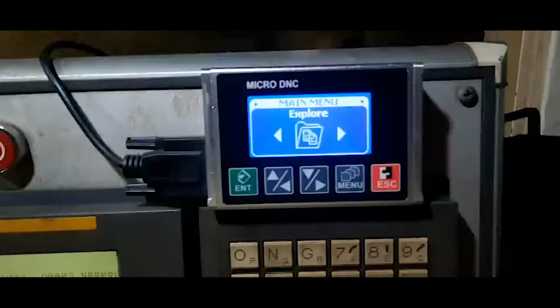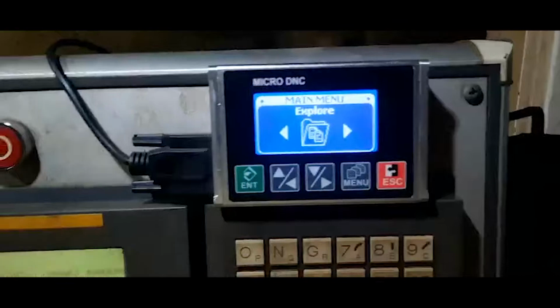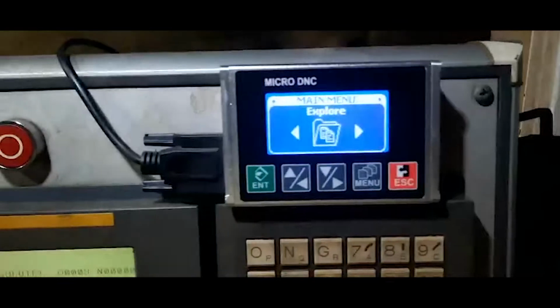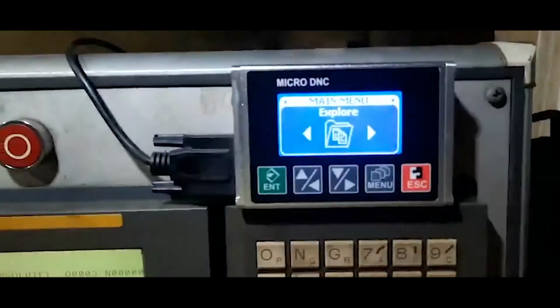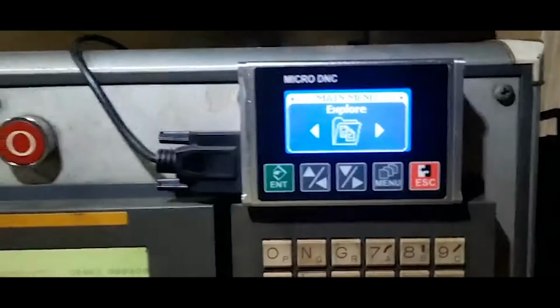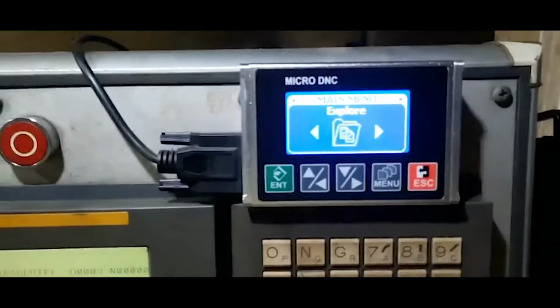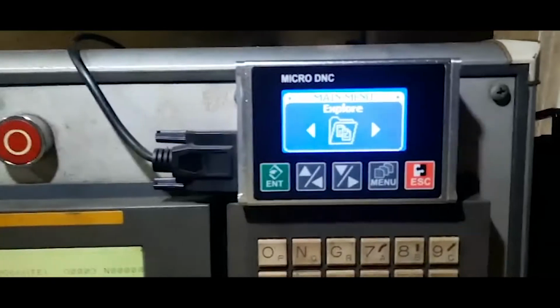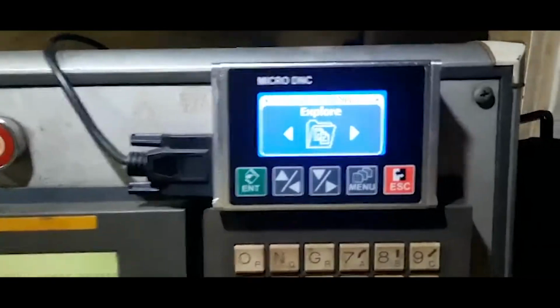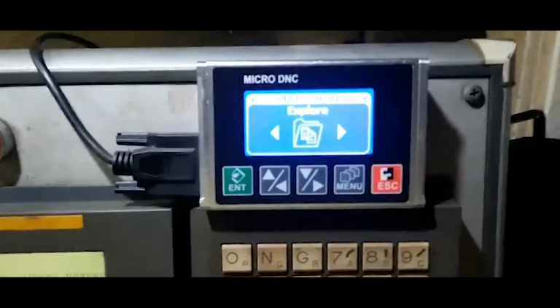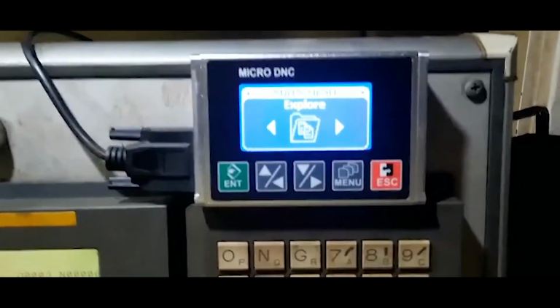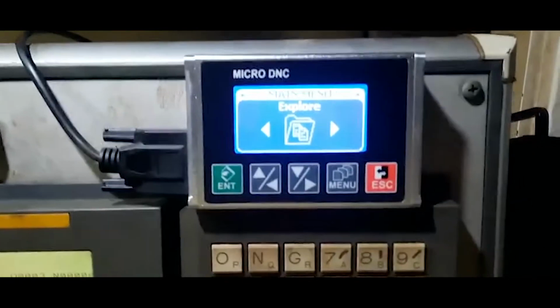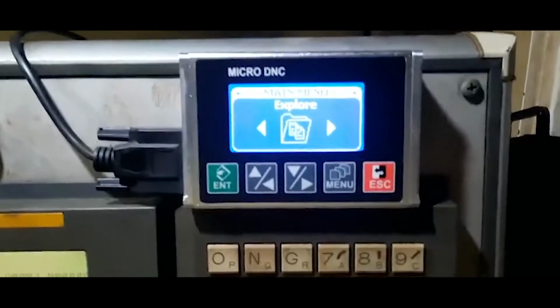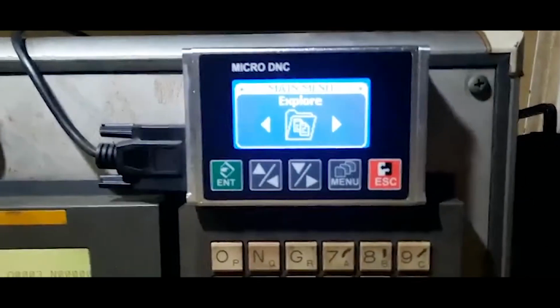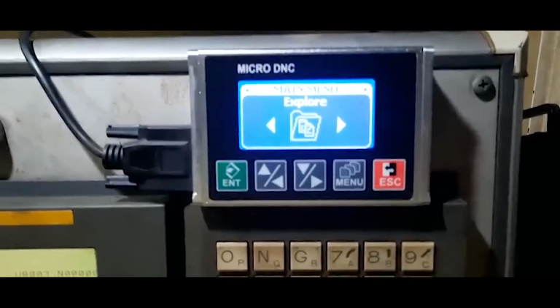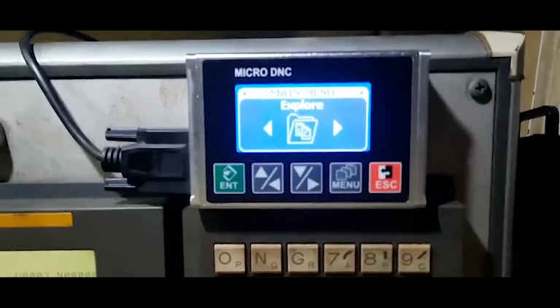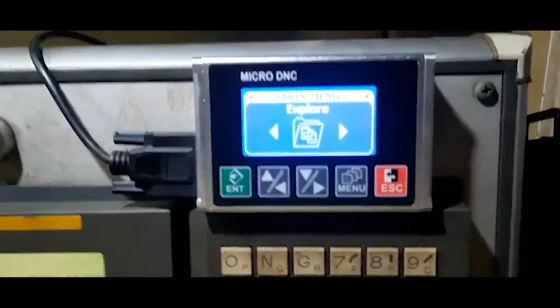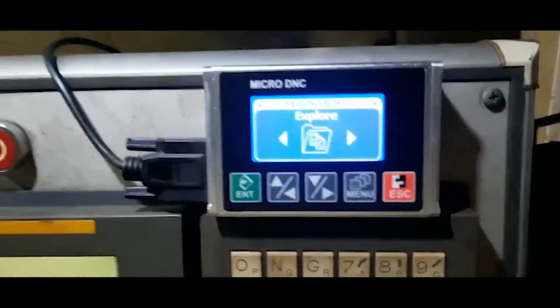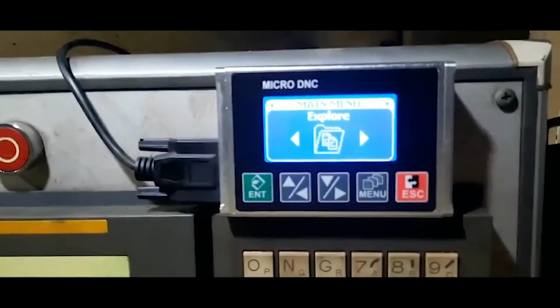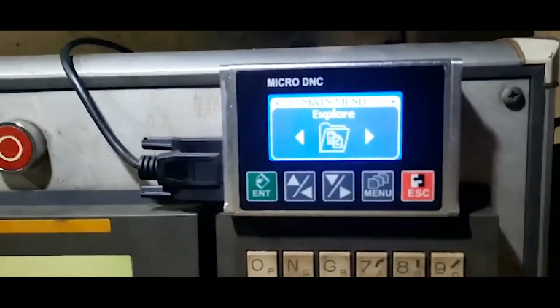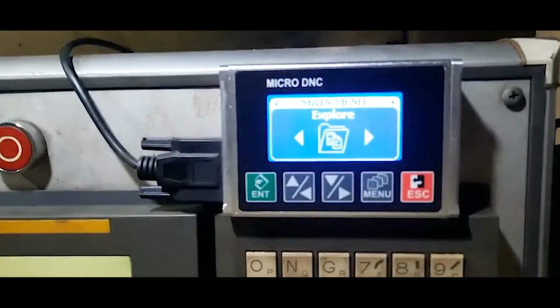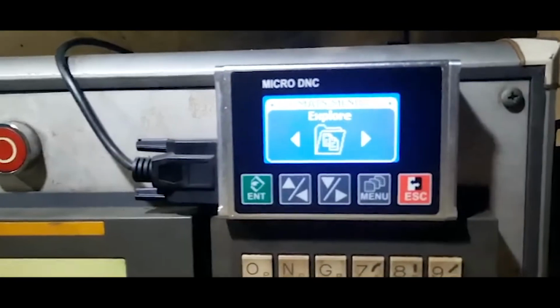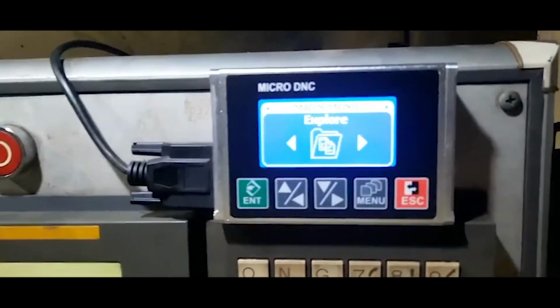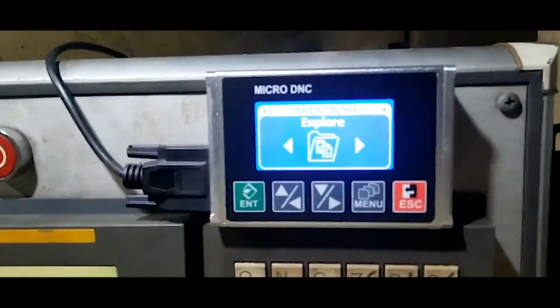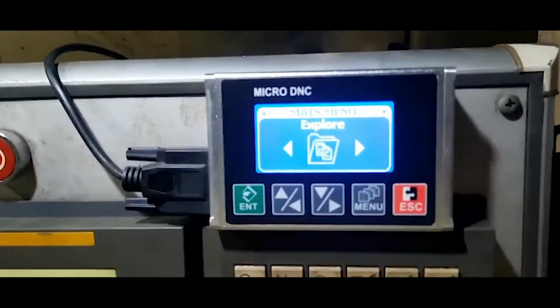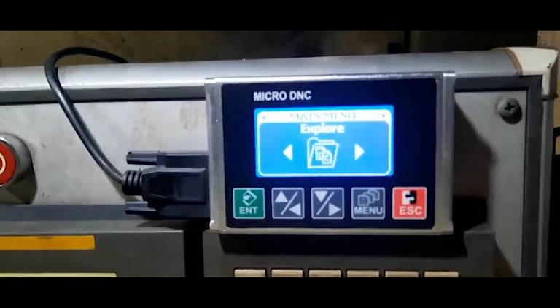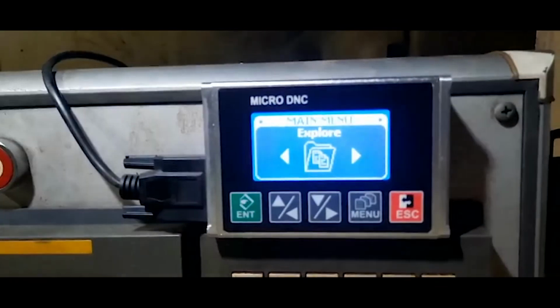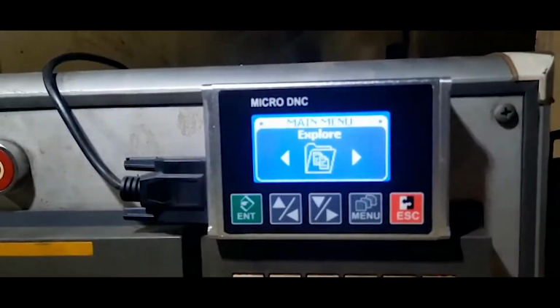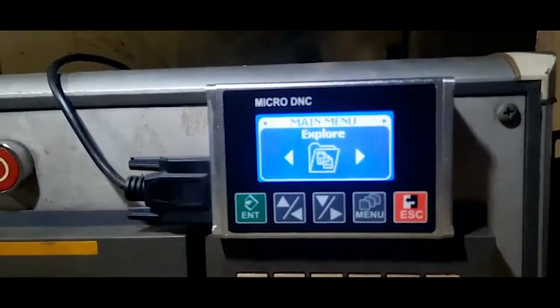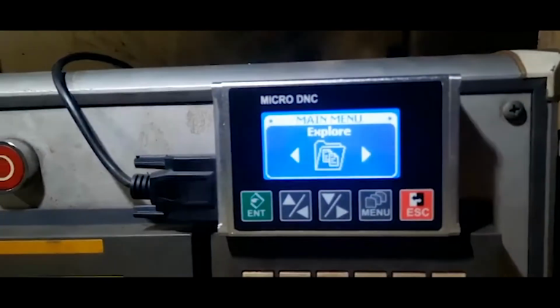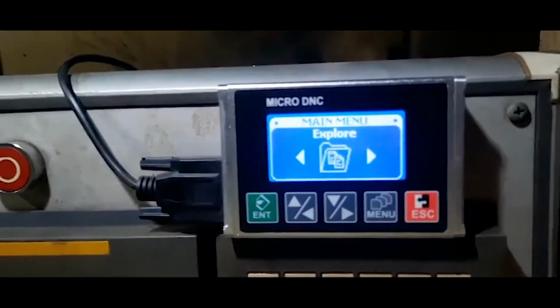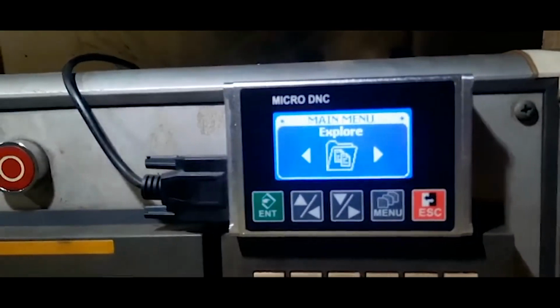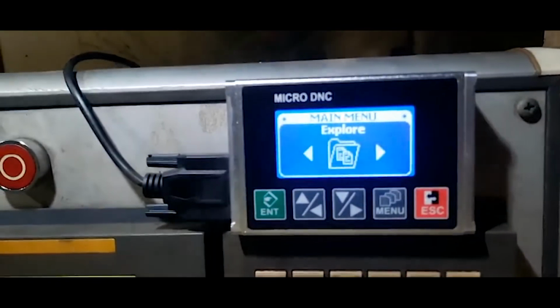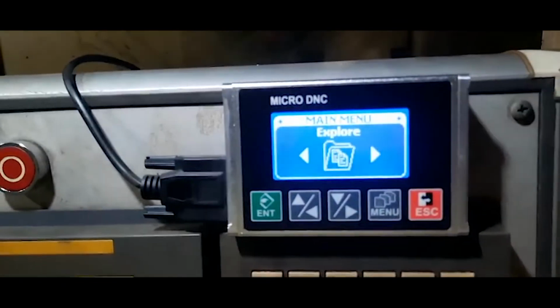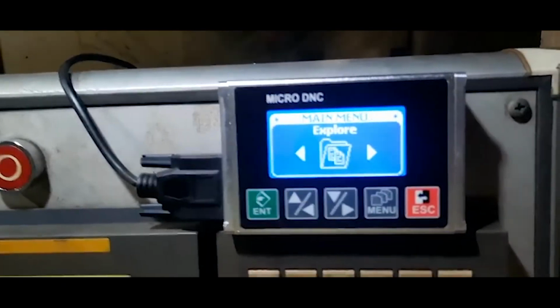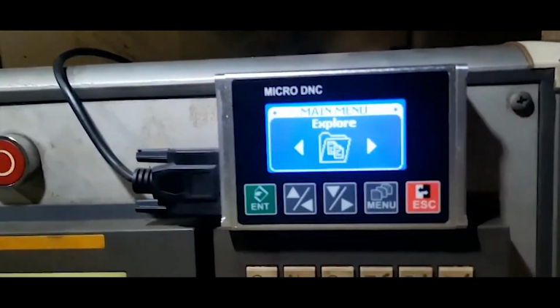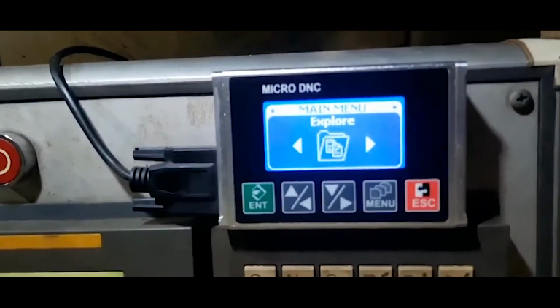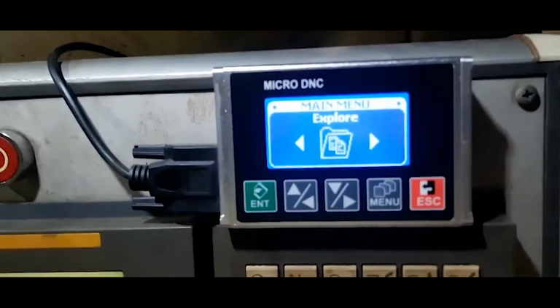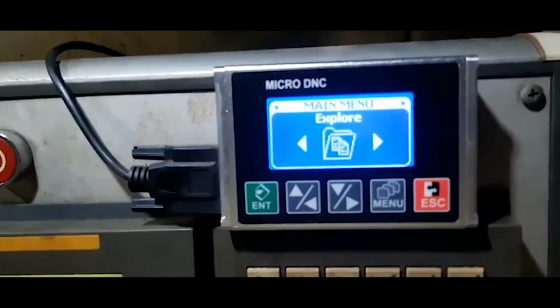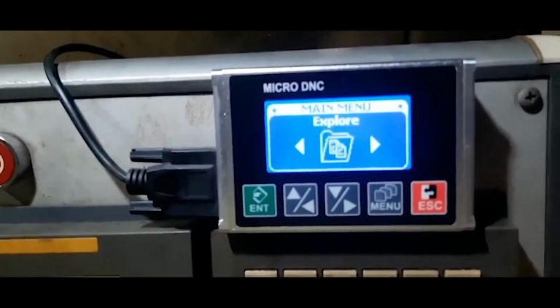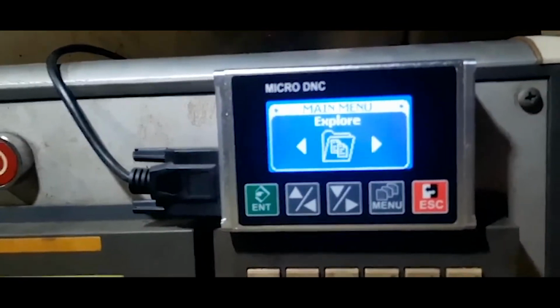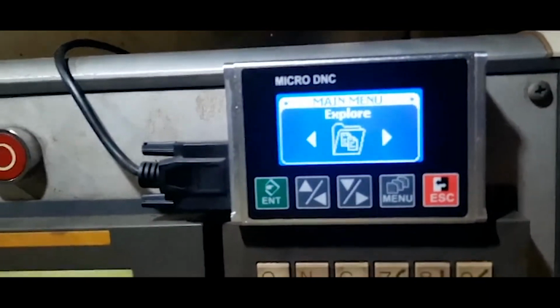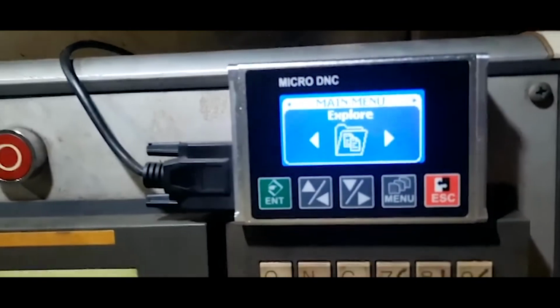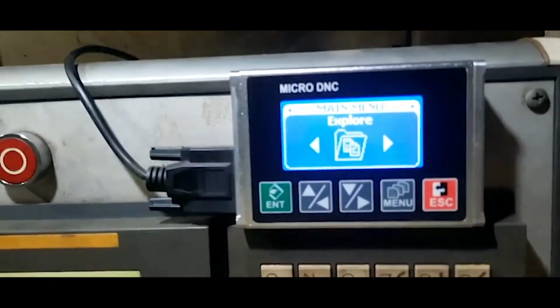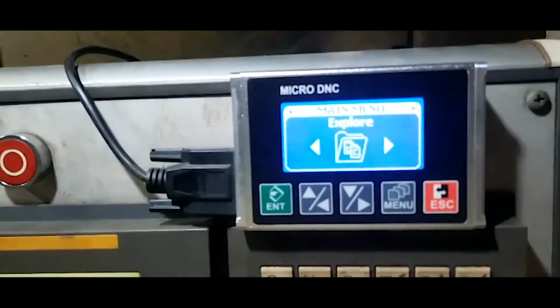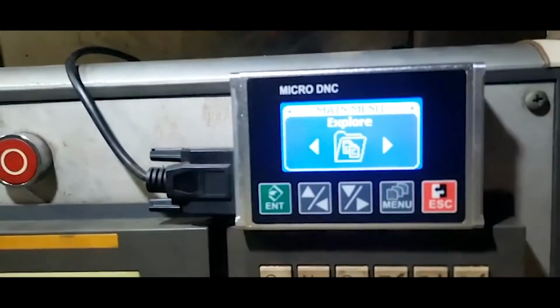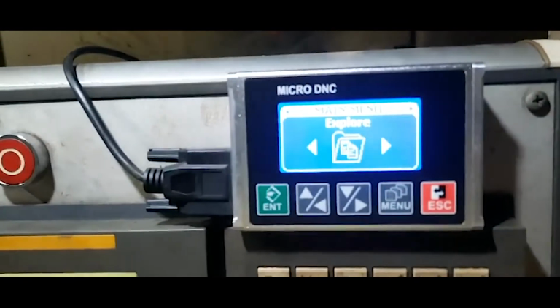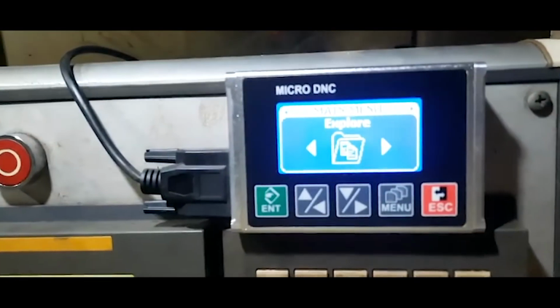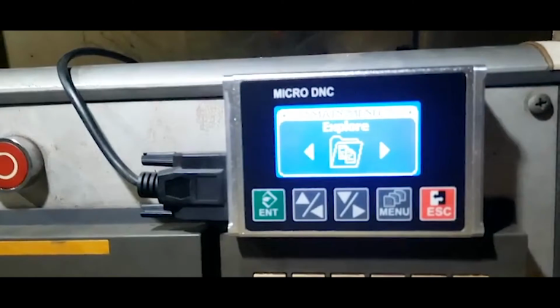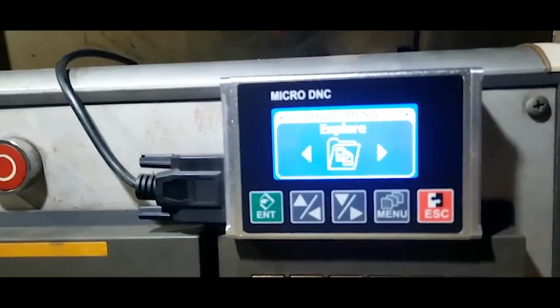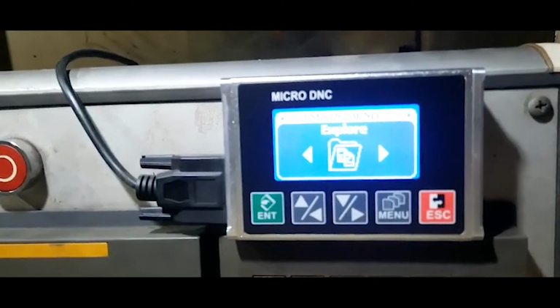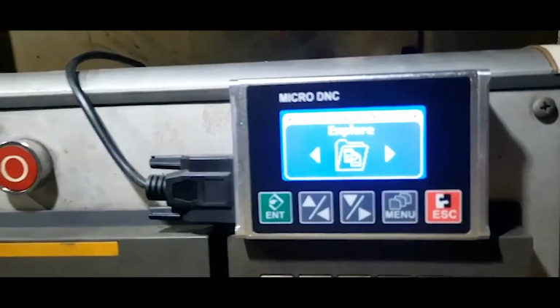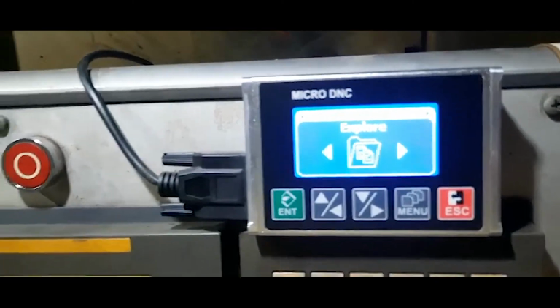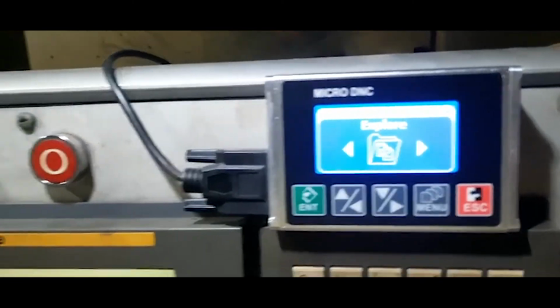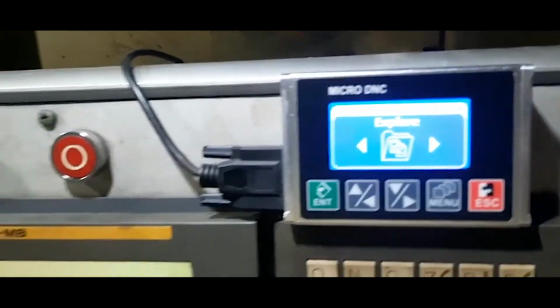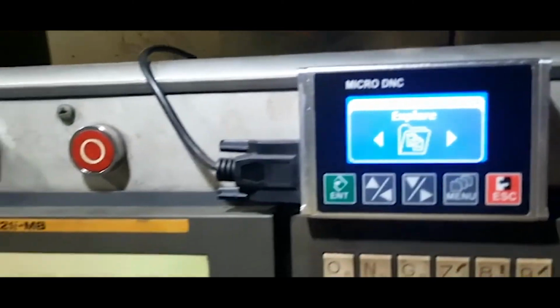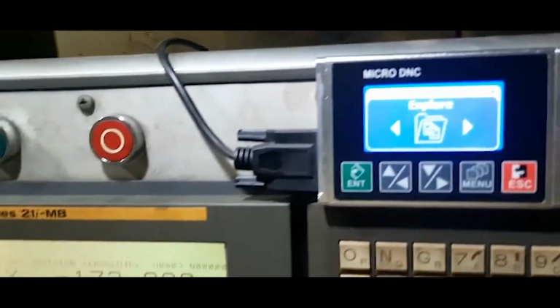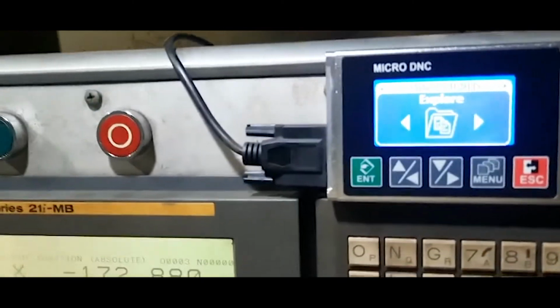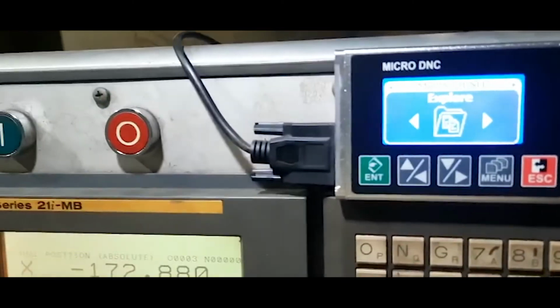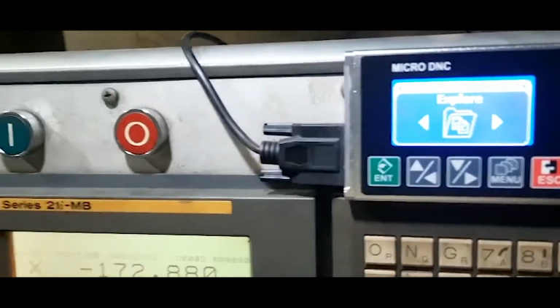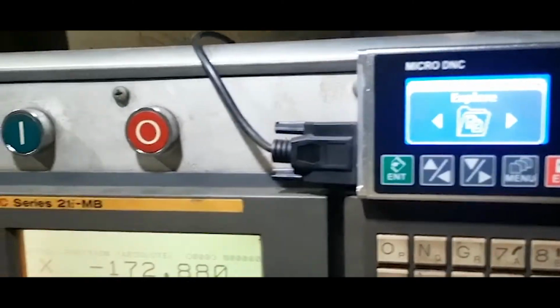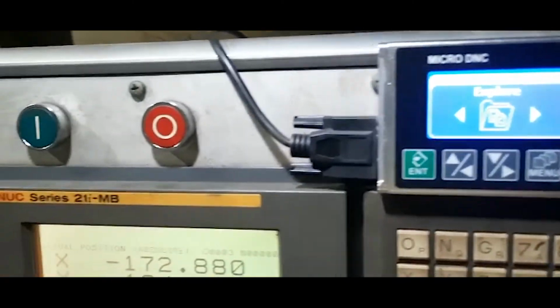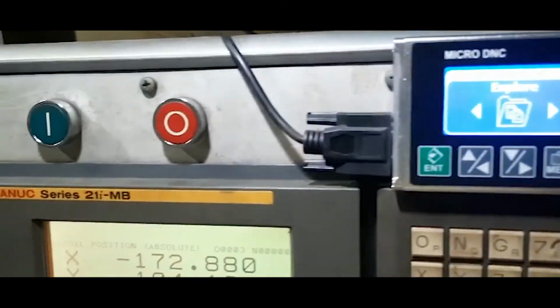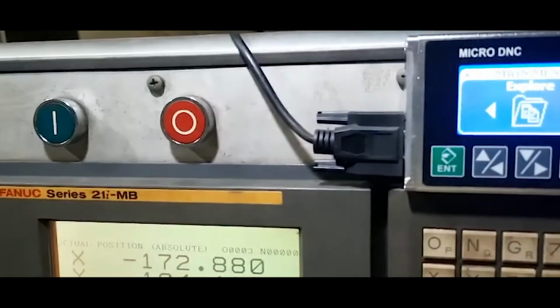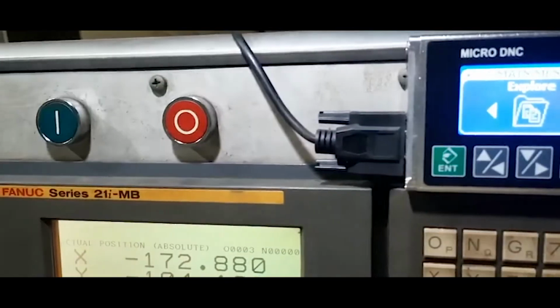Hi everybody. Today I will show you how to run the working program directly on the DINC device with FANUC 21.